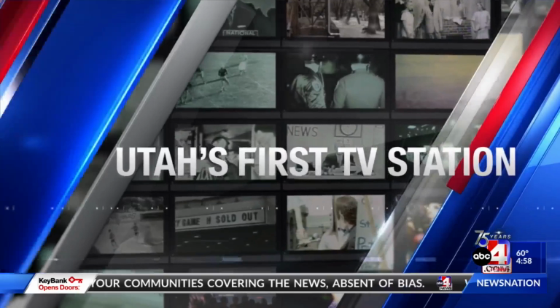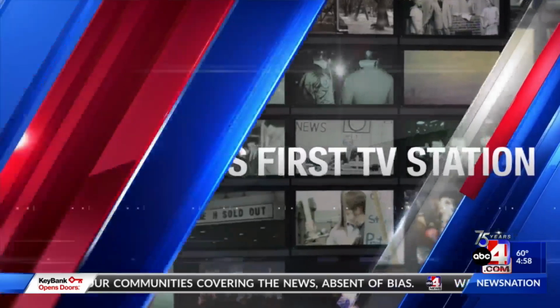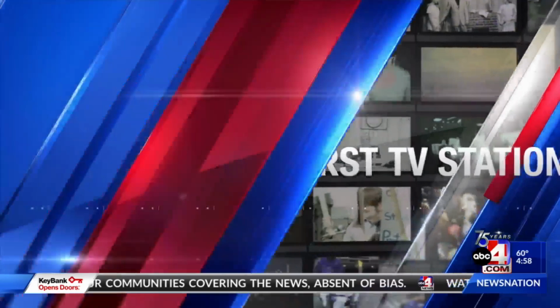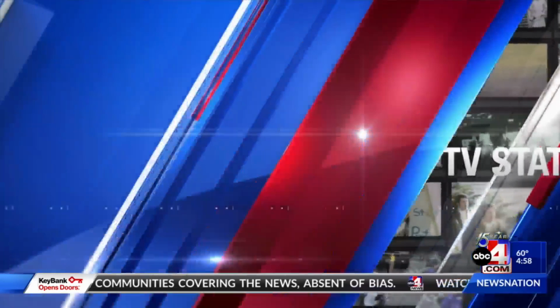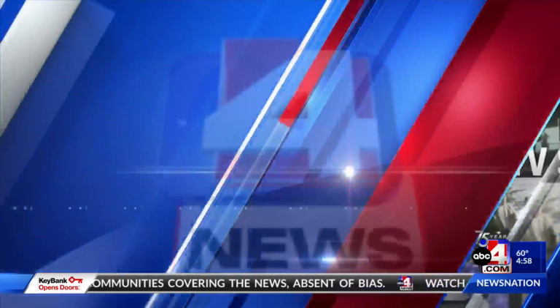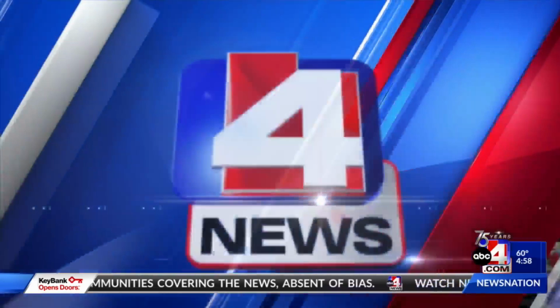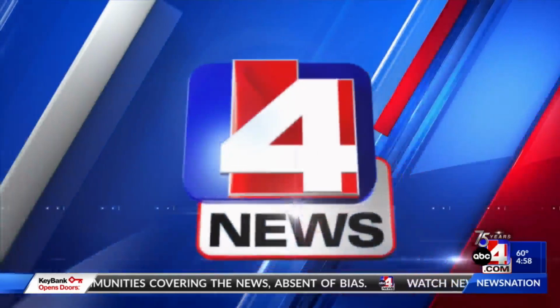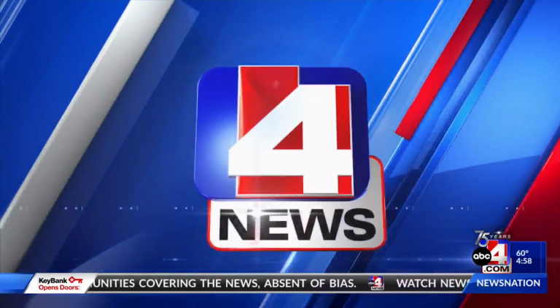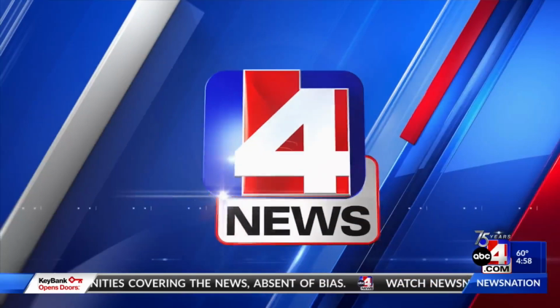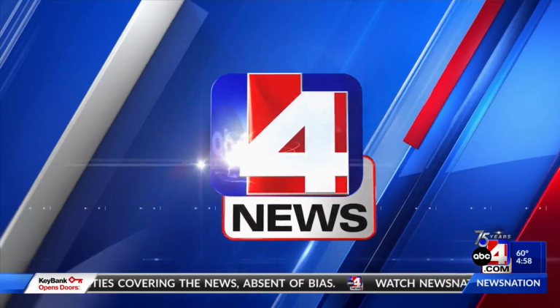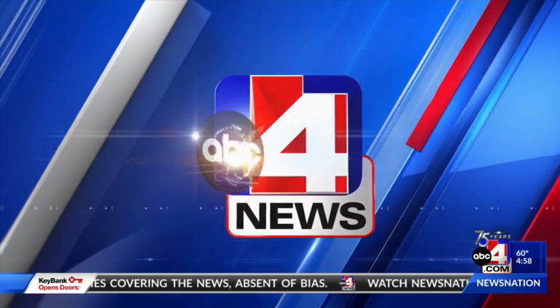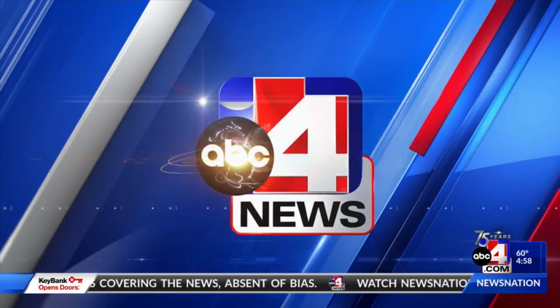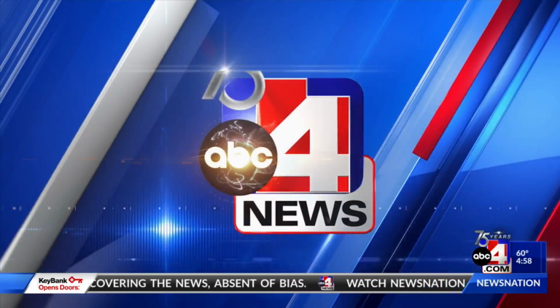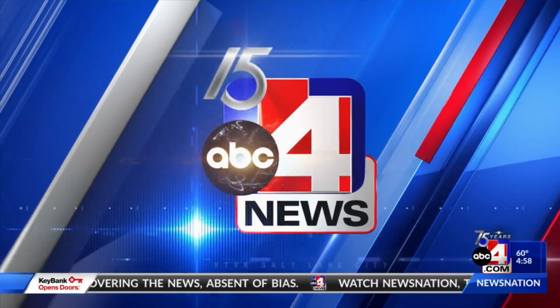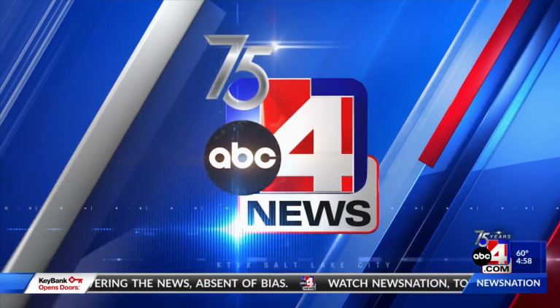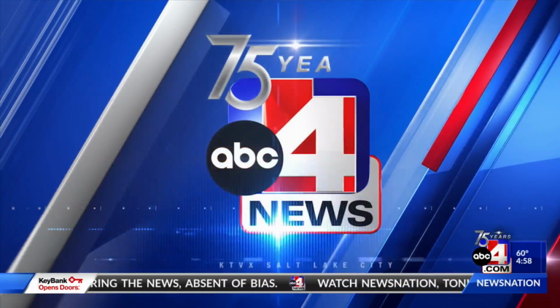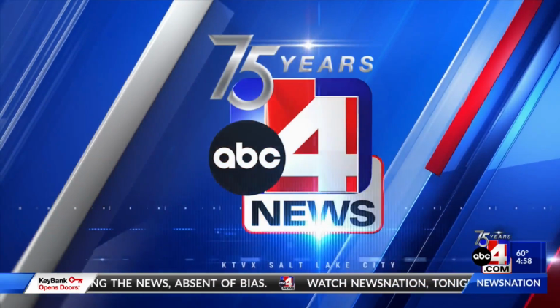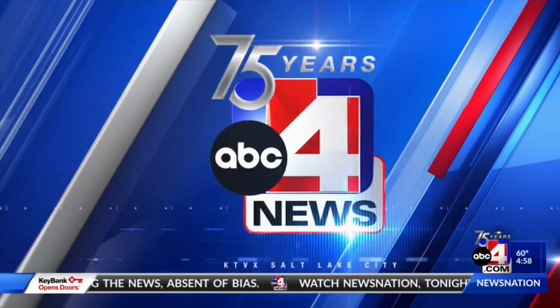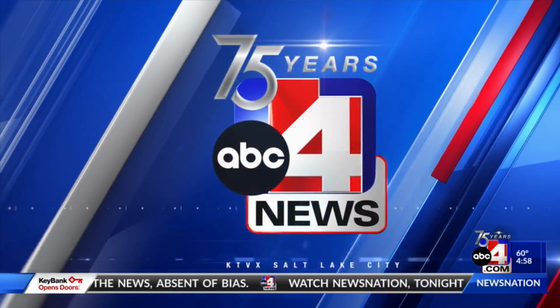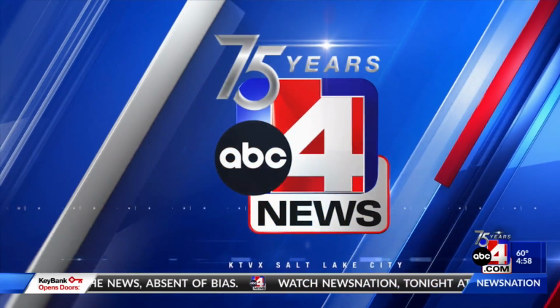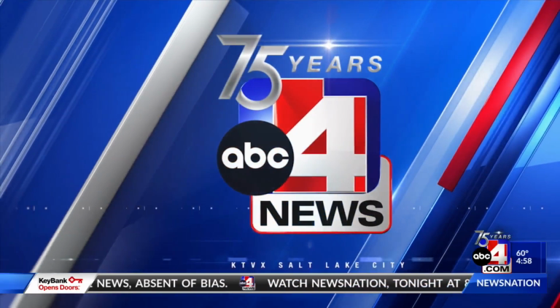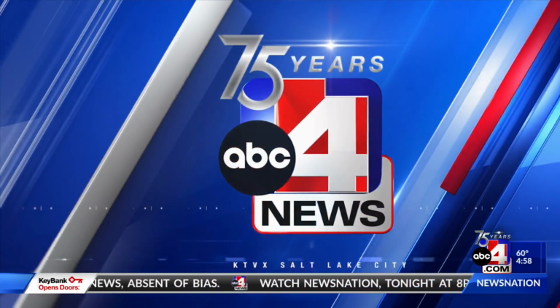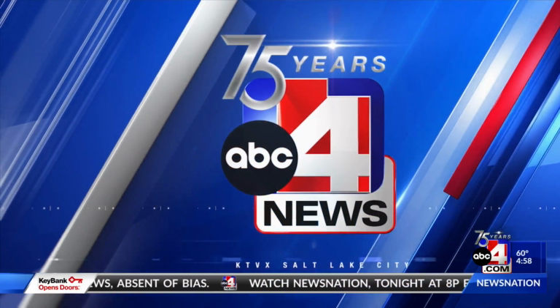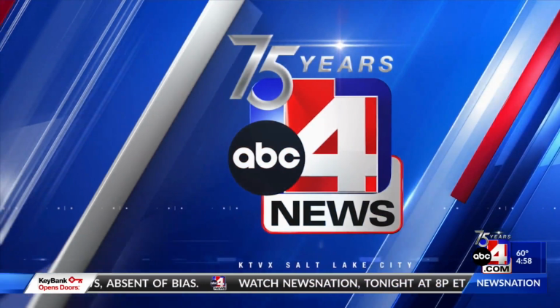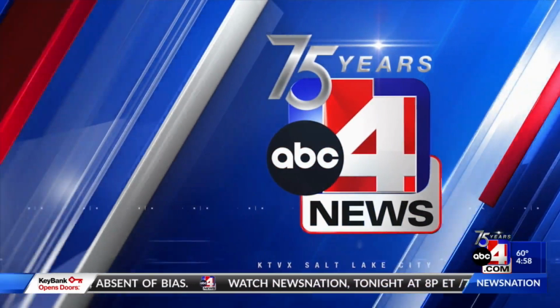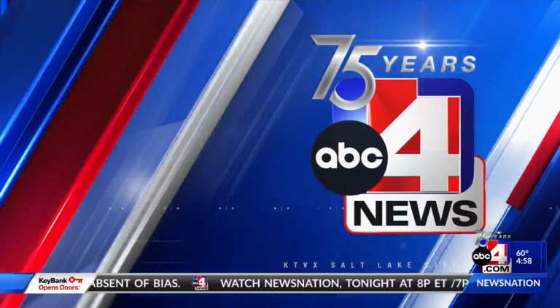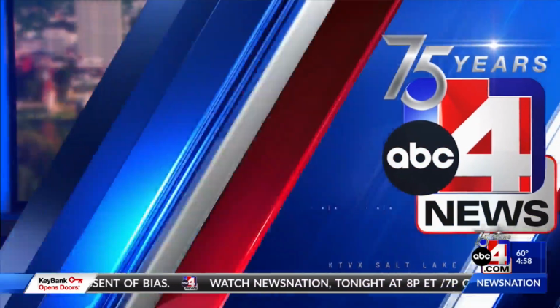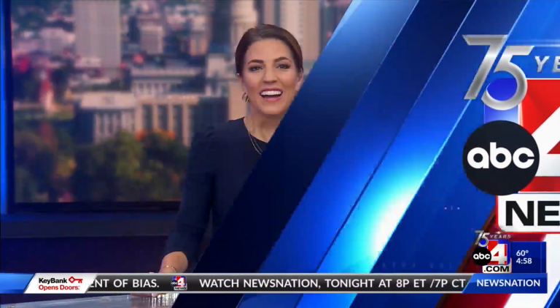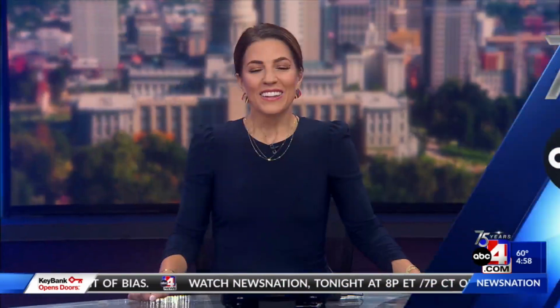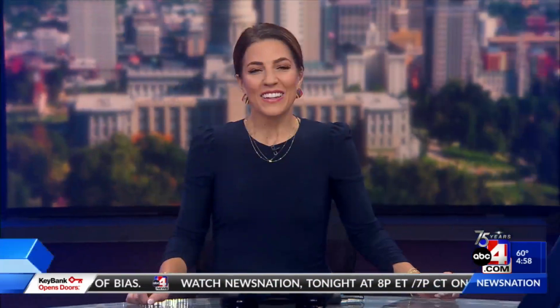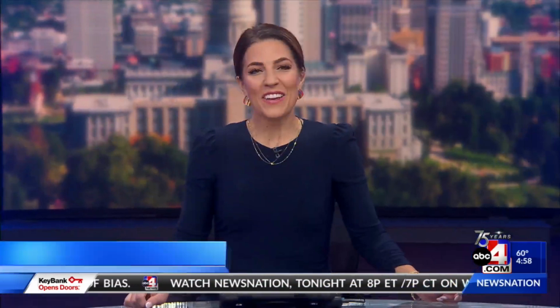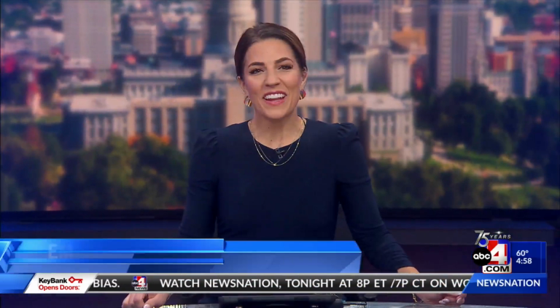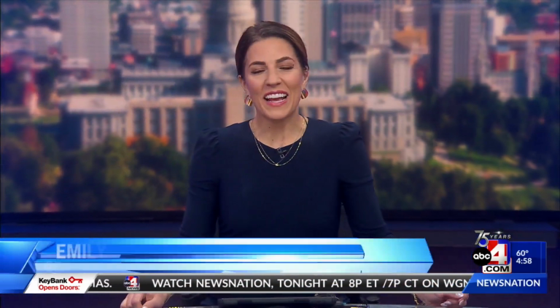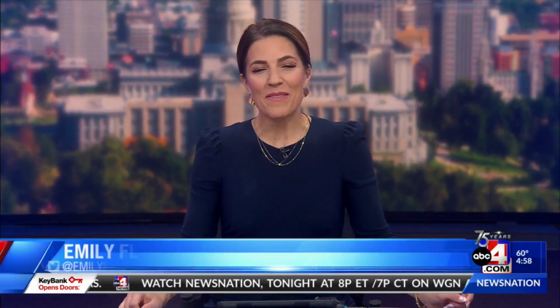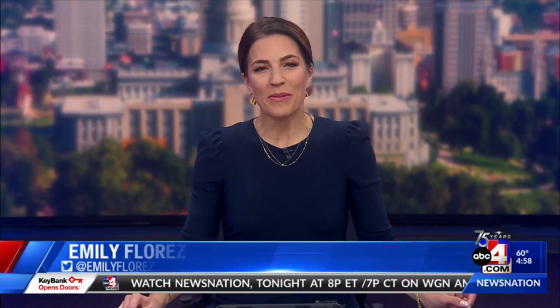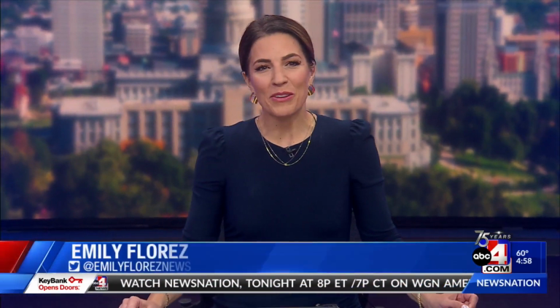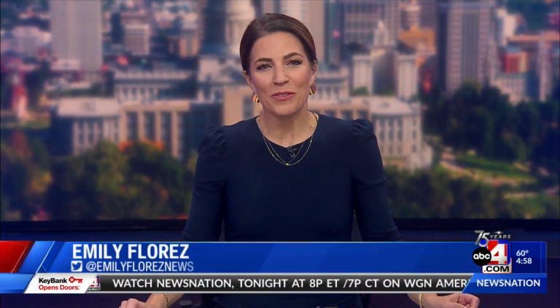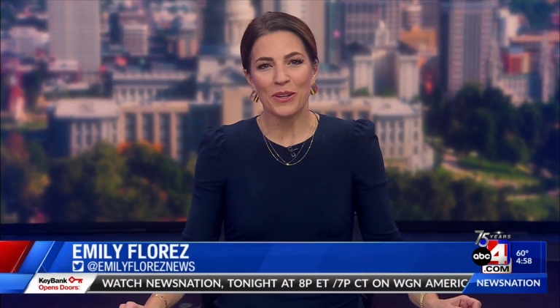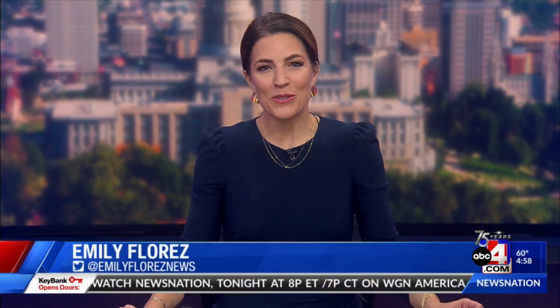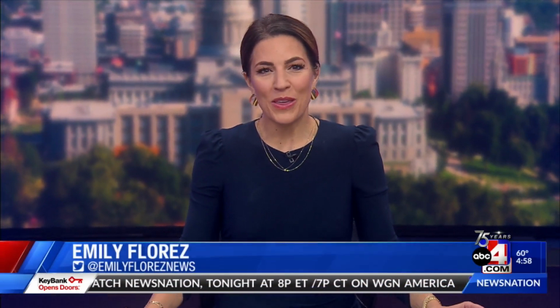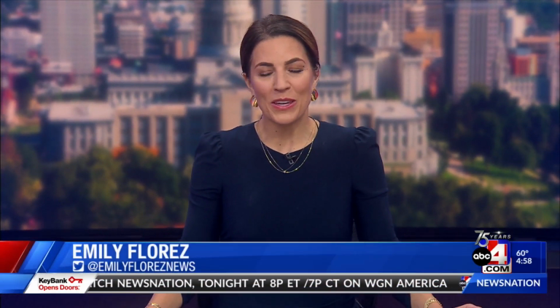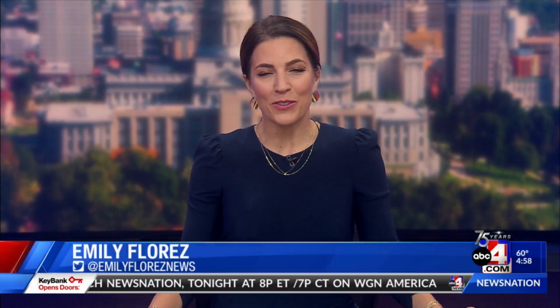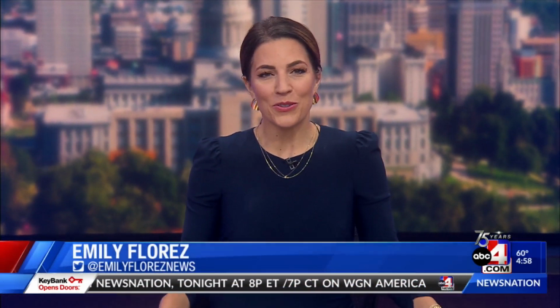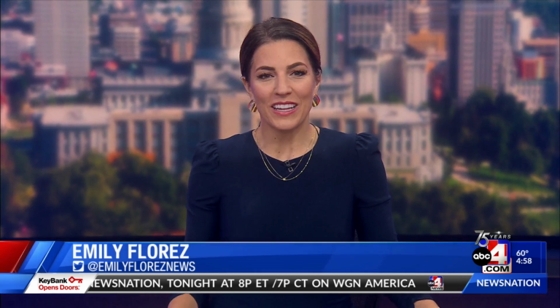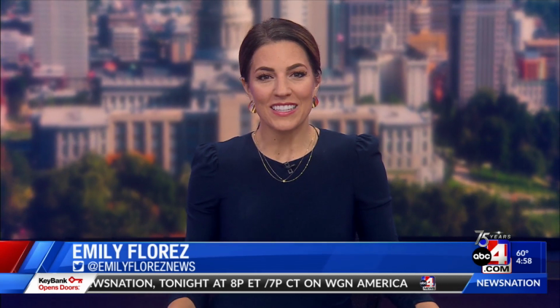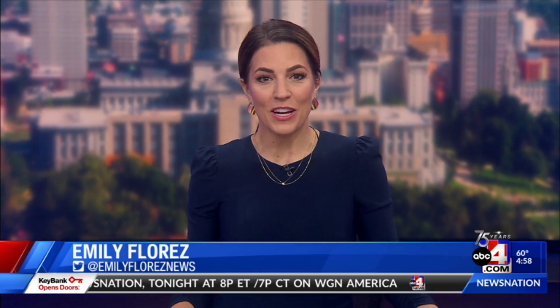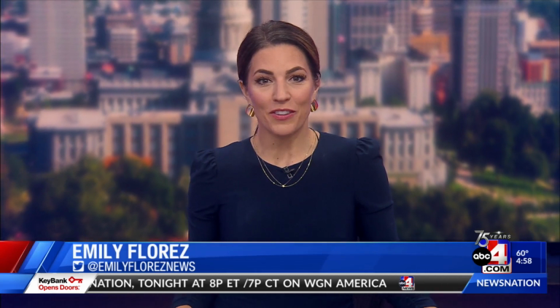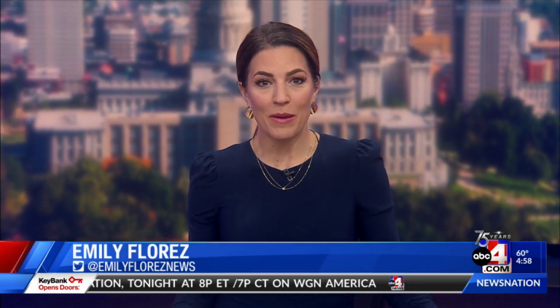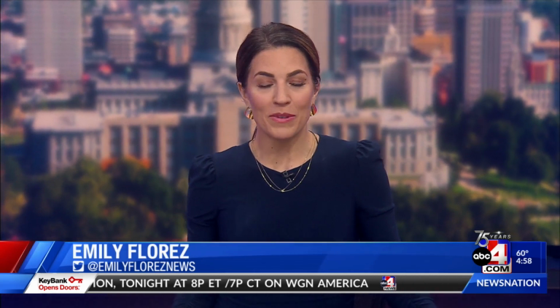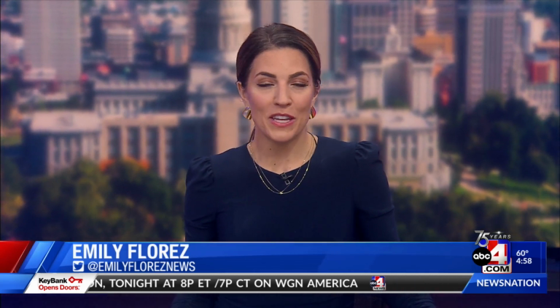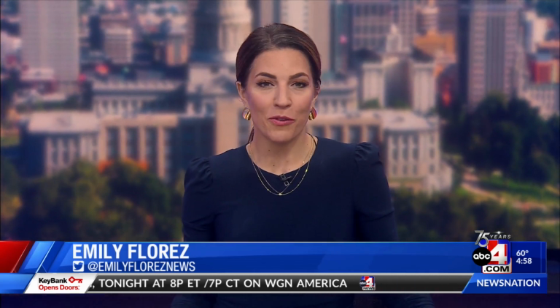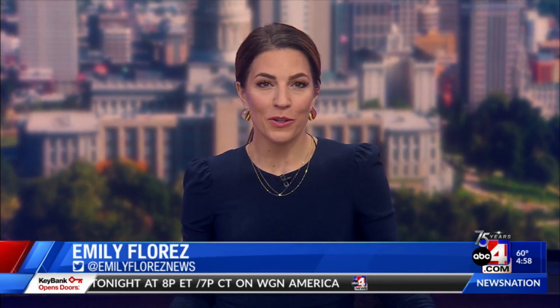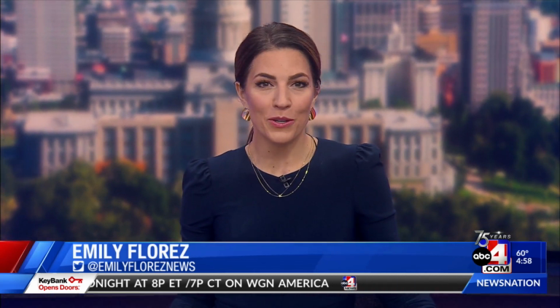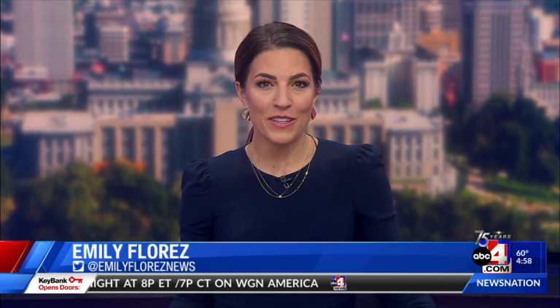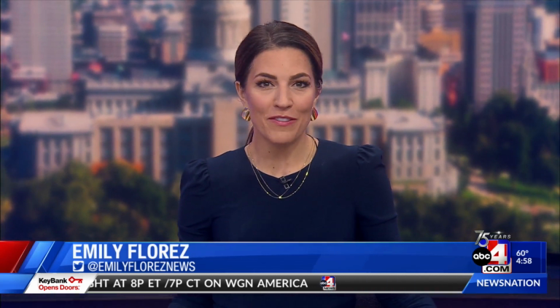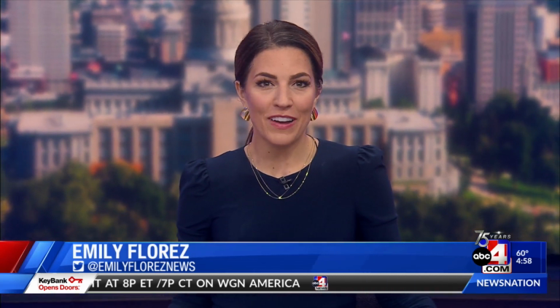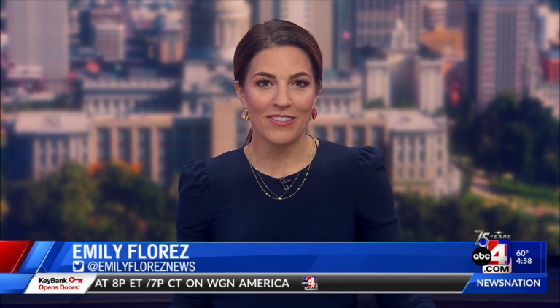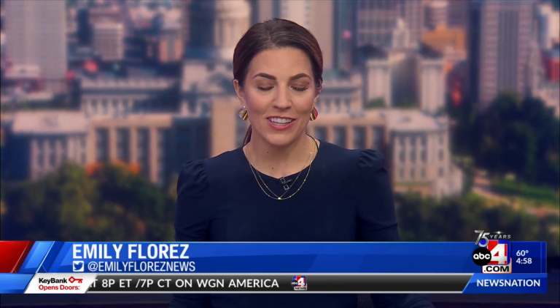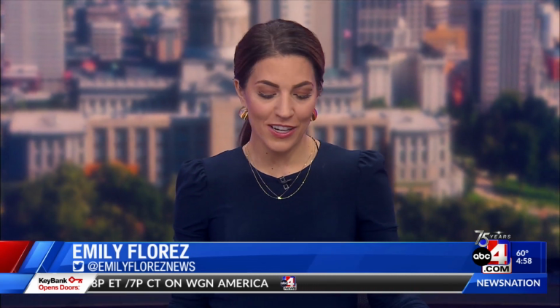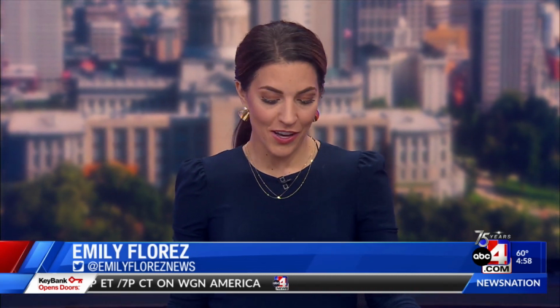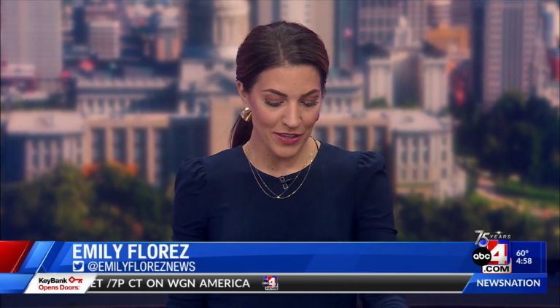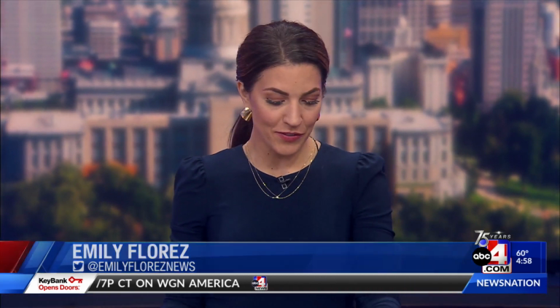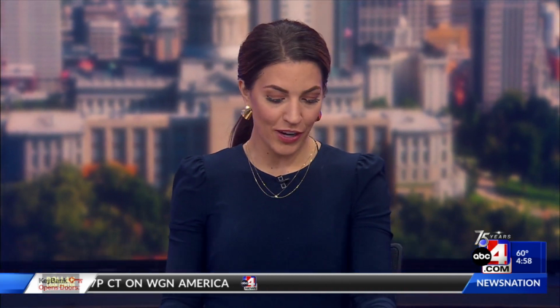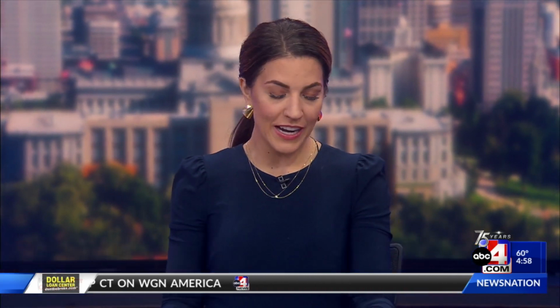ABC 4 News celebrates 75 years. Good evening, I'm Emily Flores. We thank you for joining us here for the ABC 4 News at 5 o'clock on this Friday.